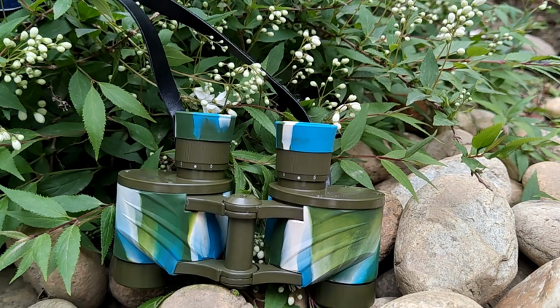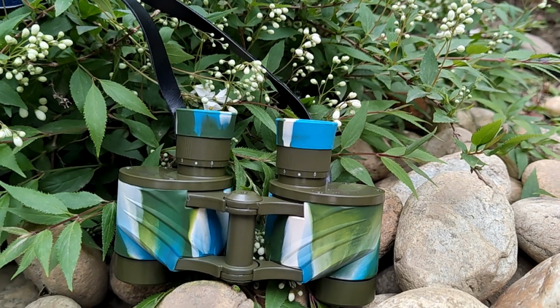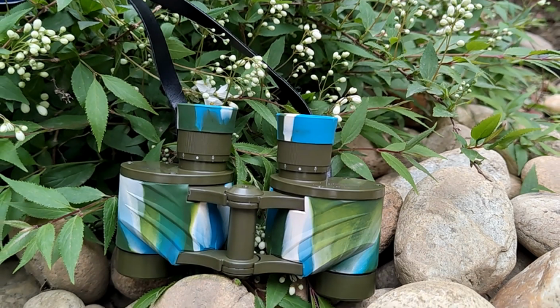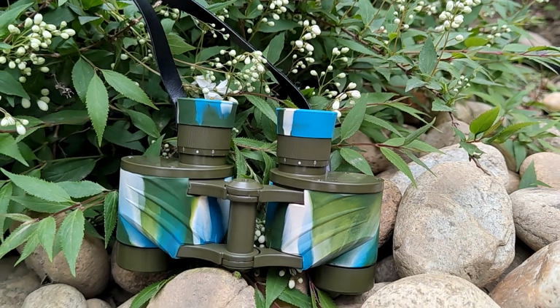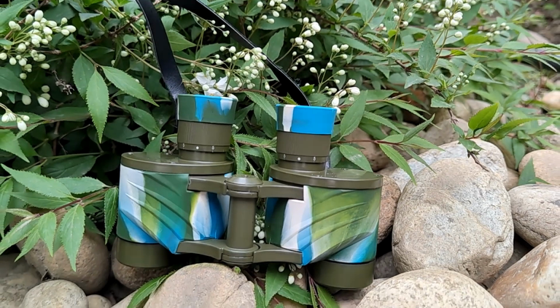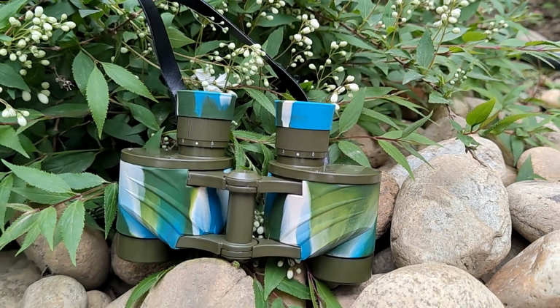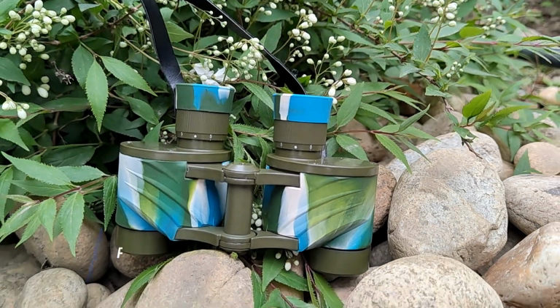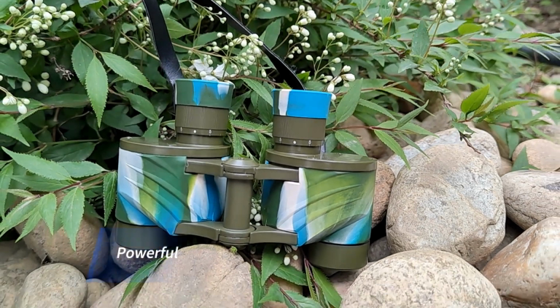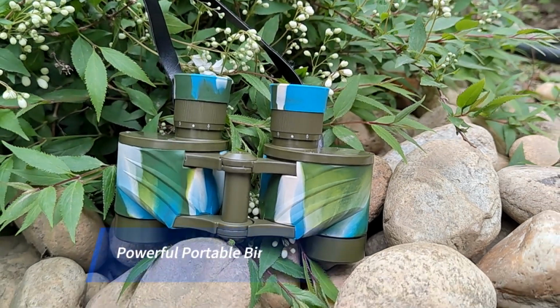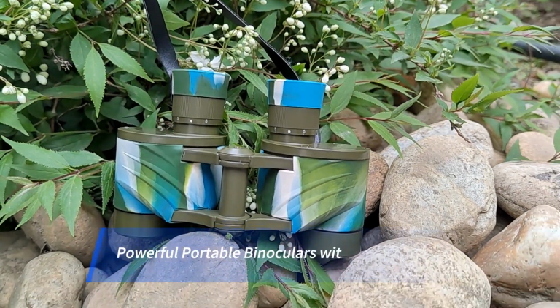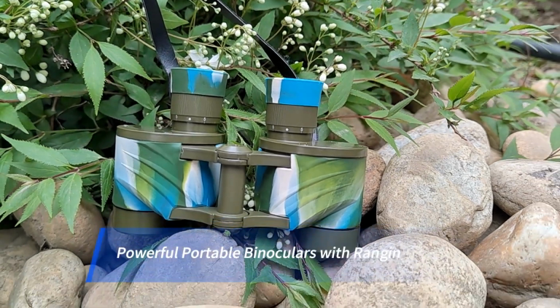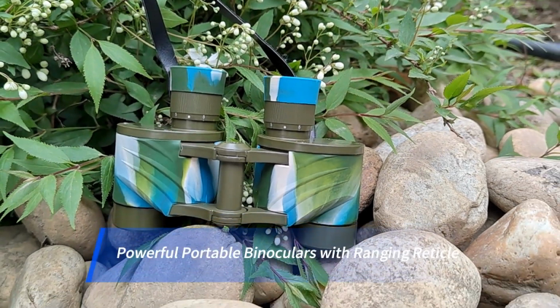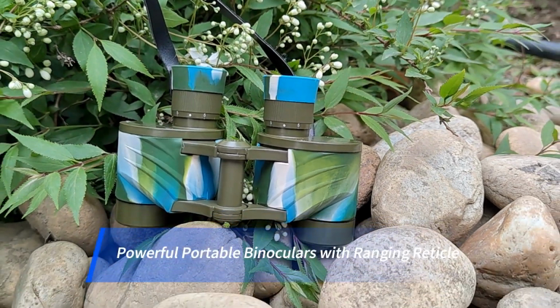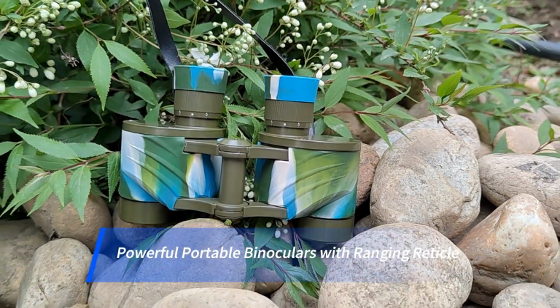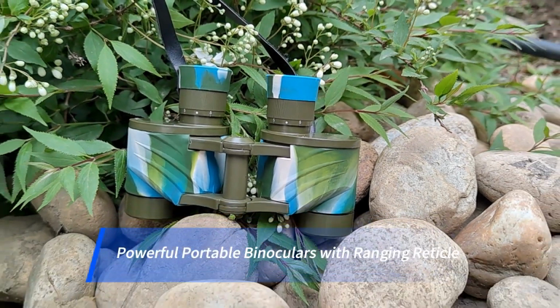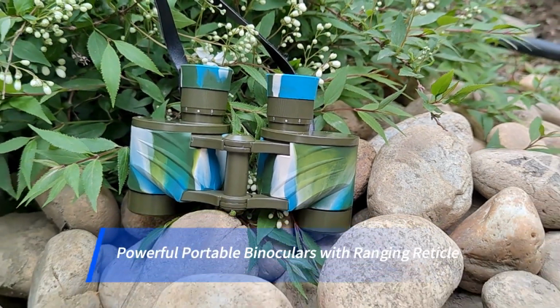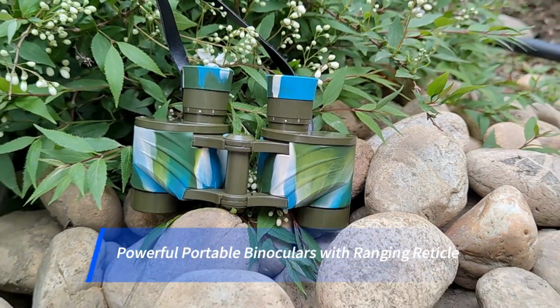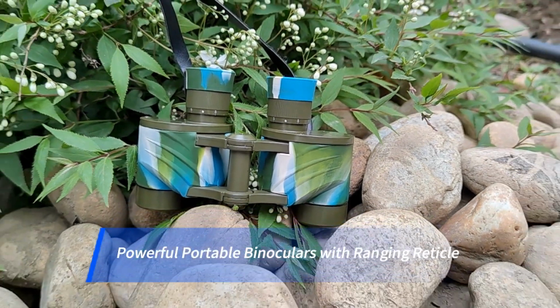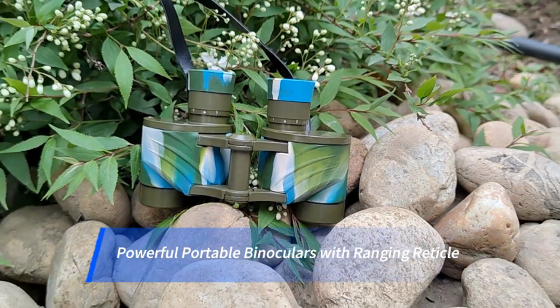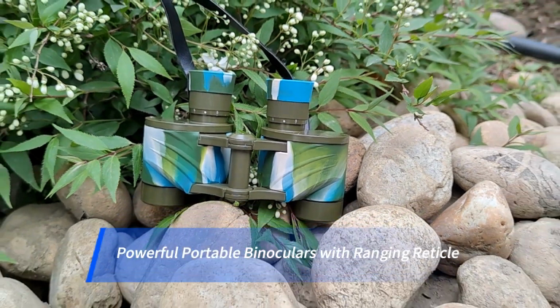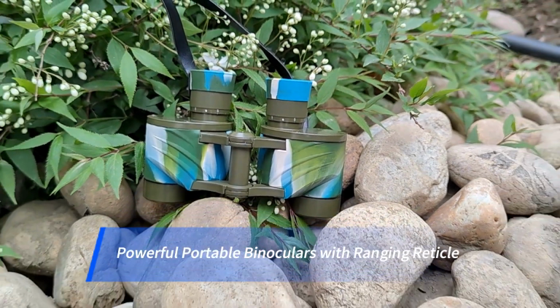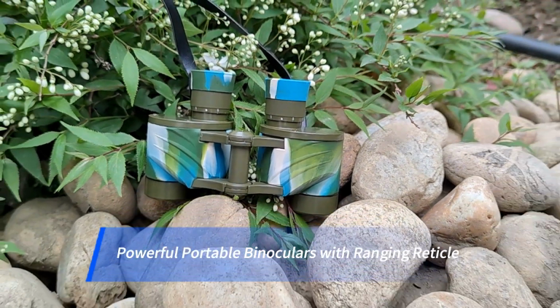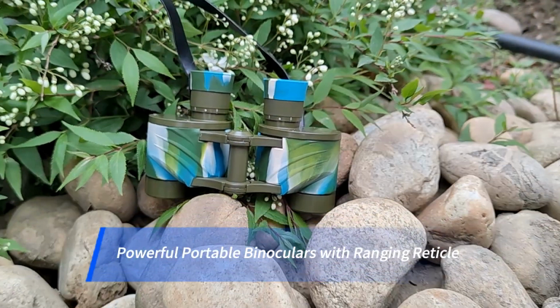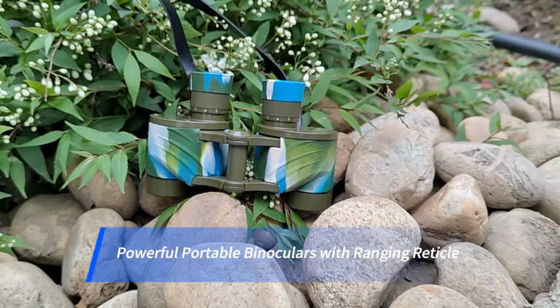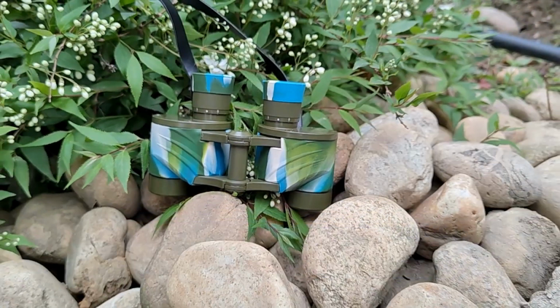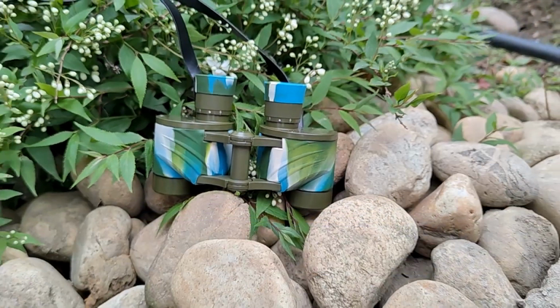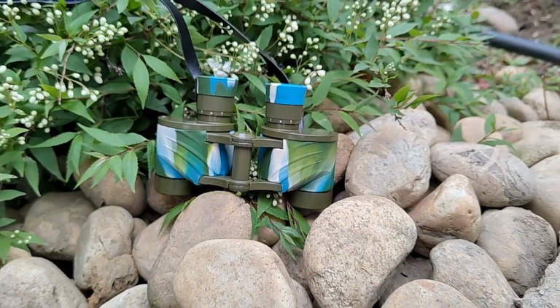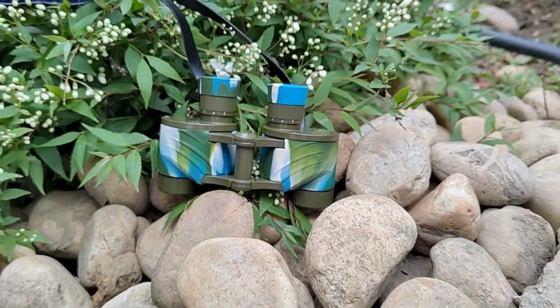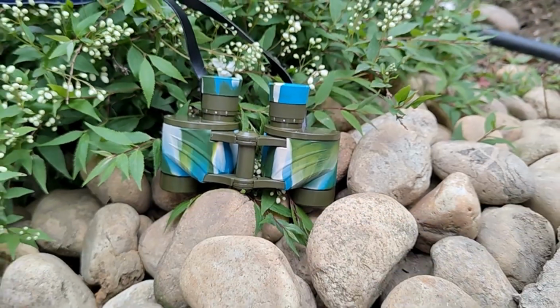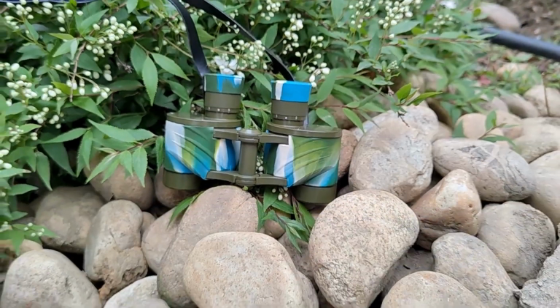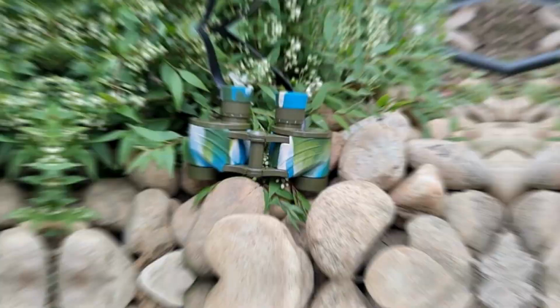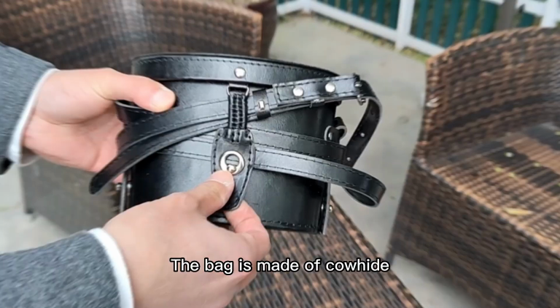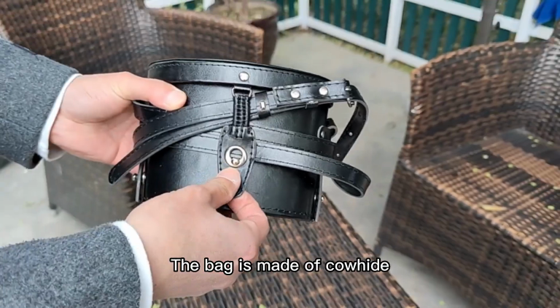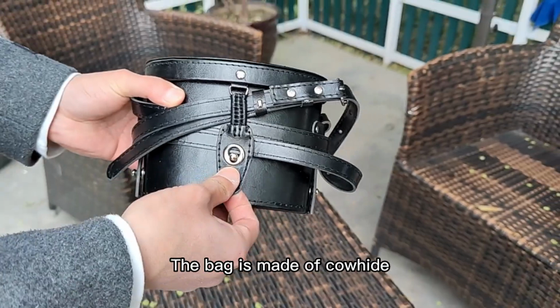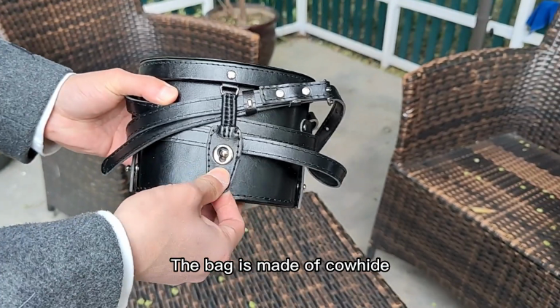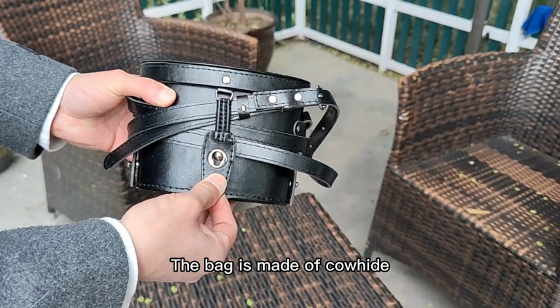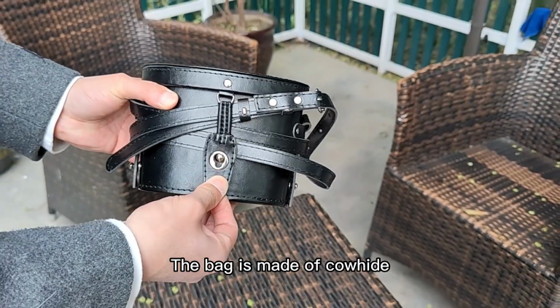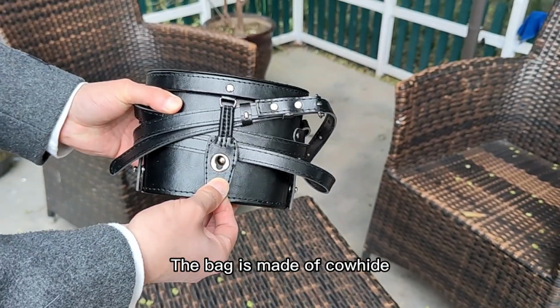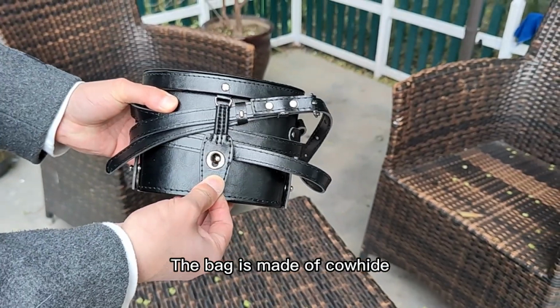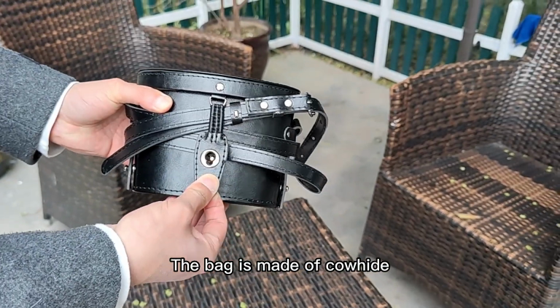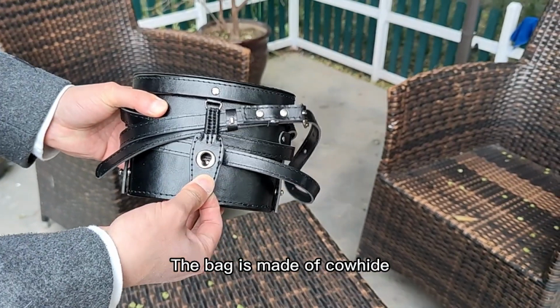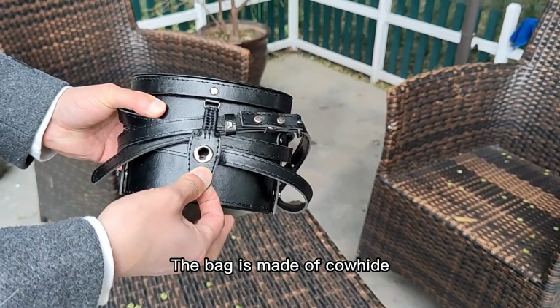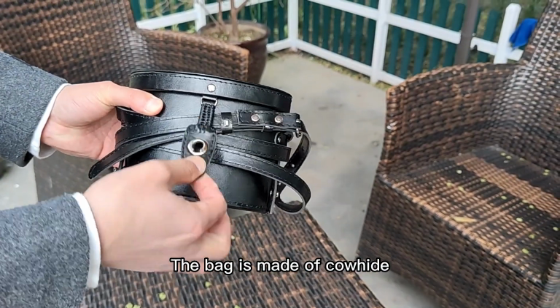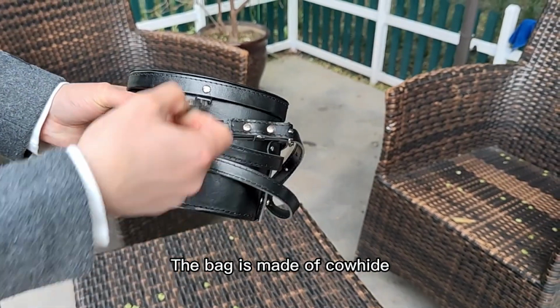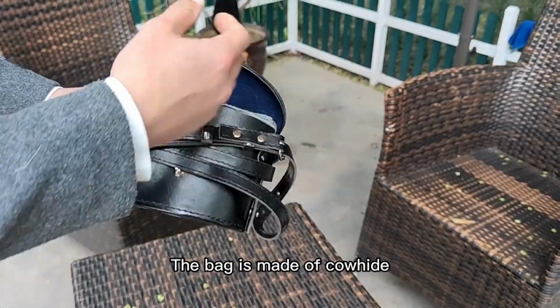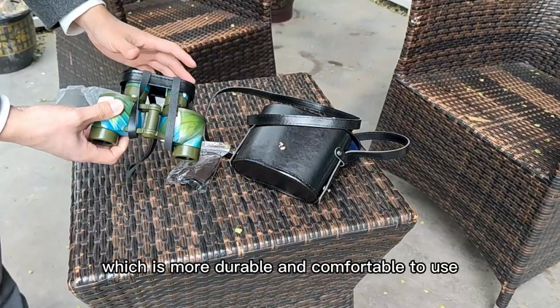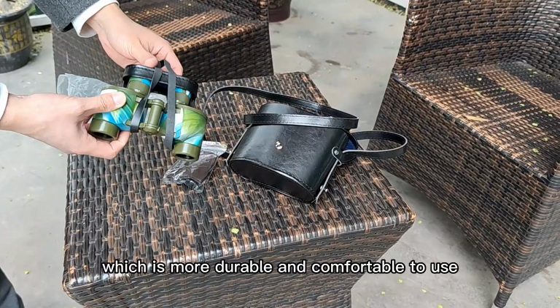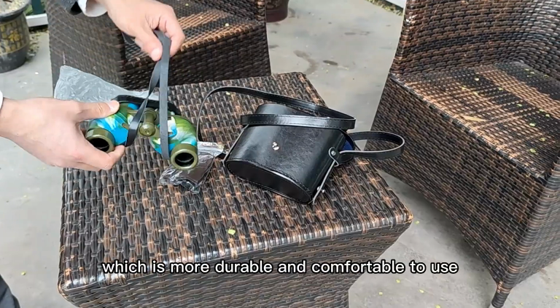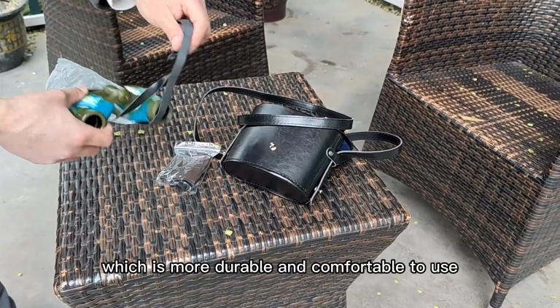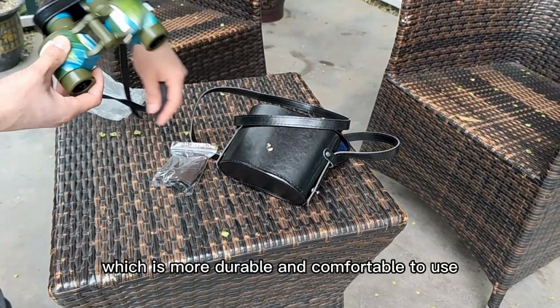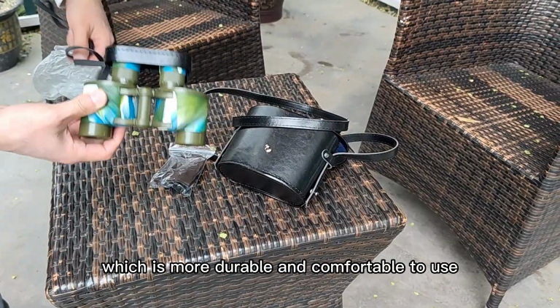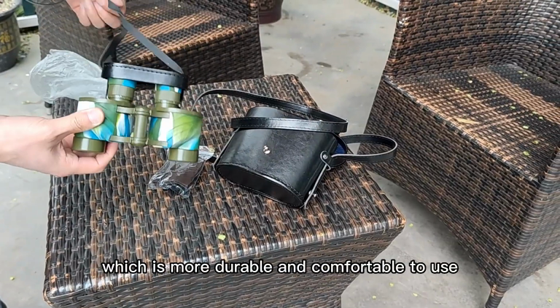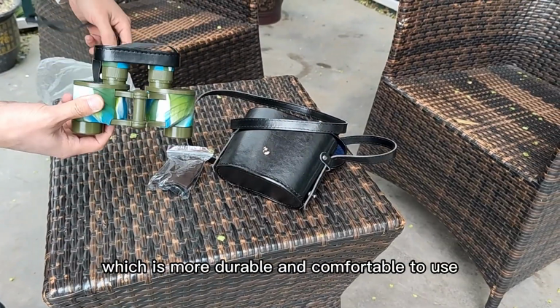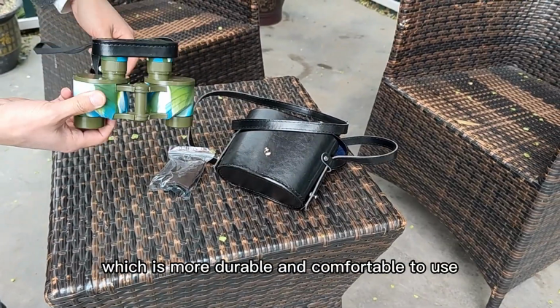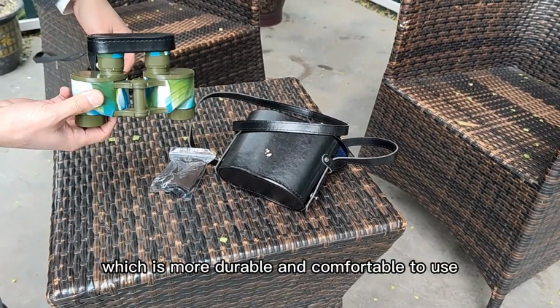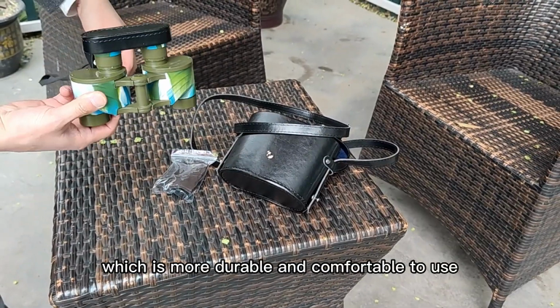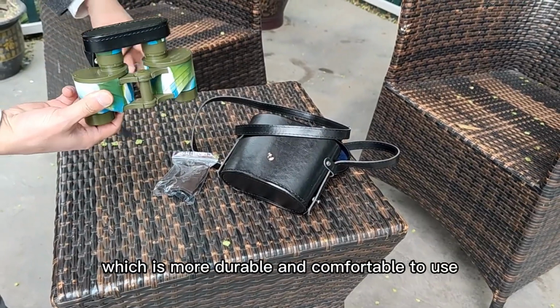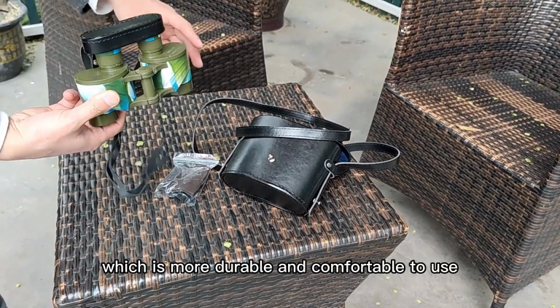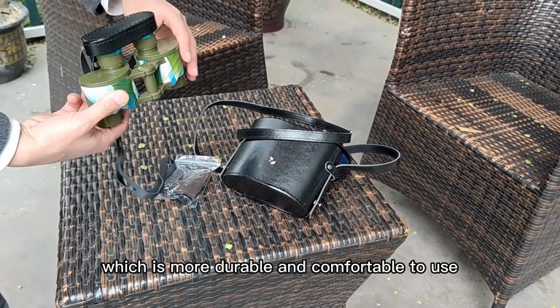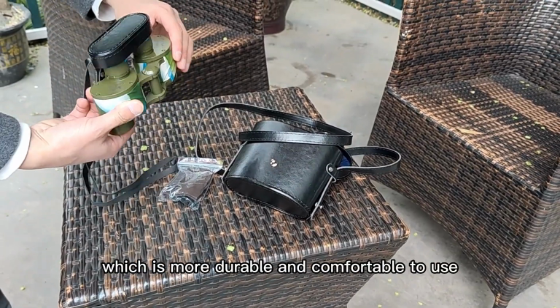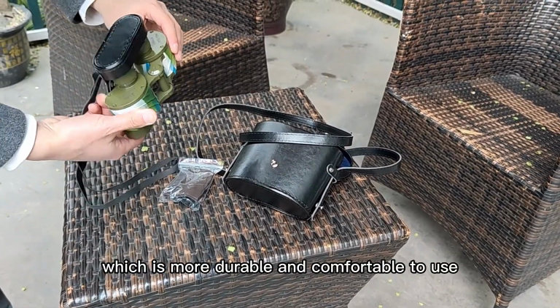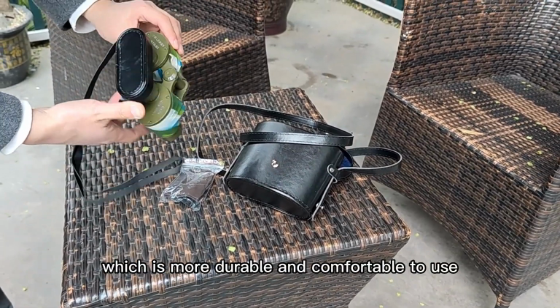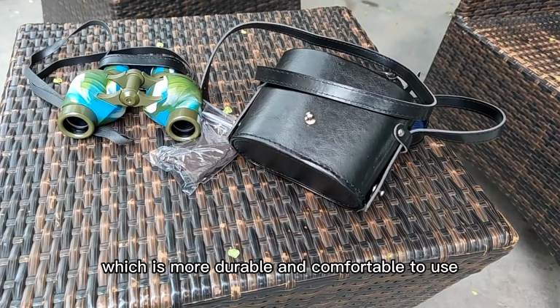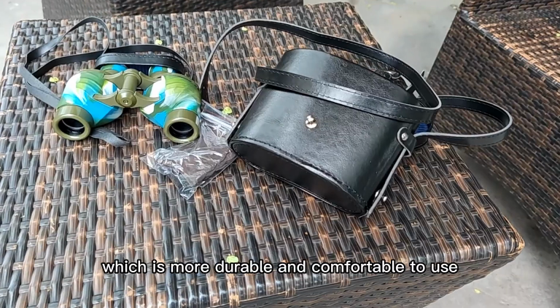Powerful portable binoculars with ranging reticle. The bag is made of cowhide, which is more durable and comfortable to use.